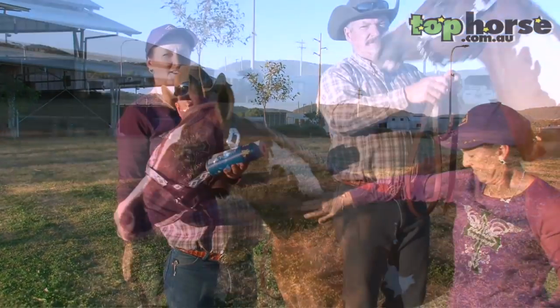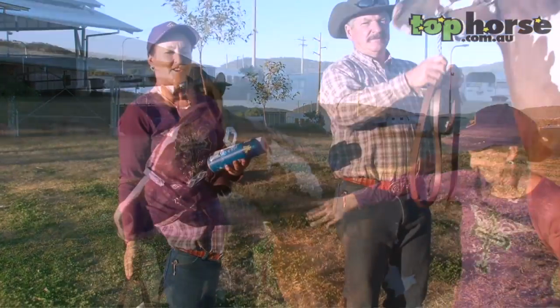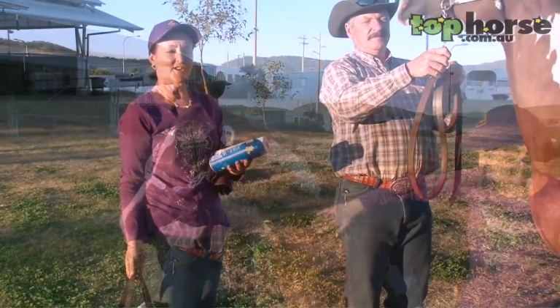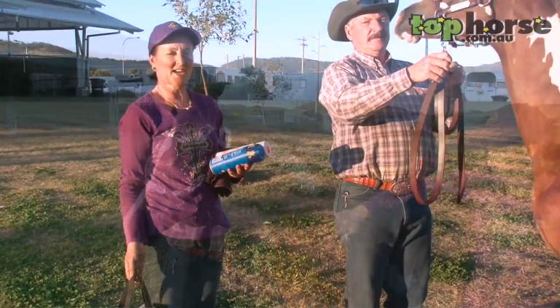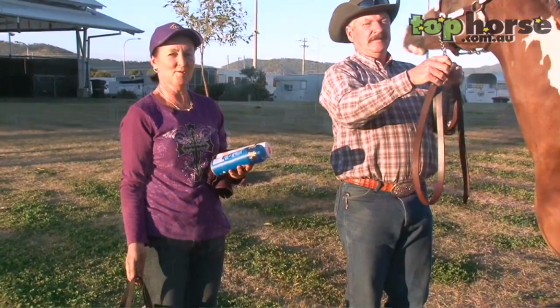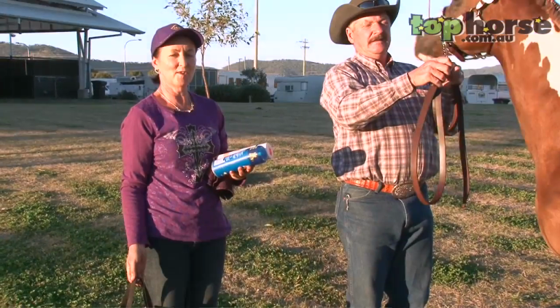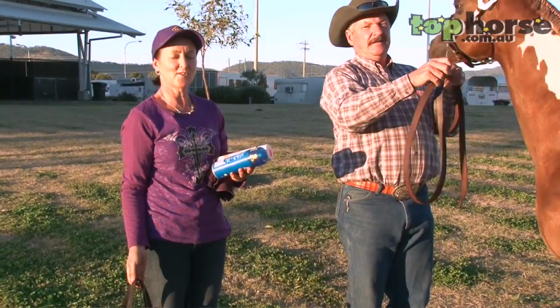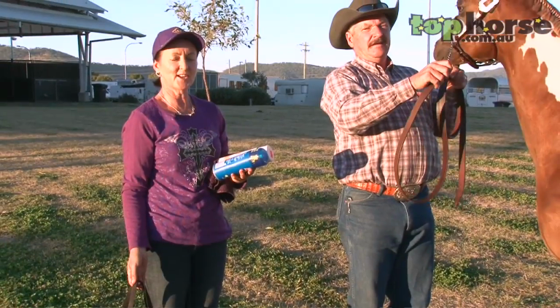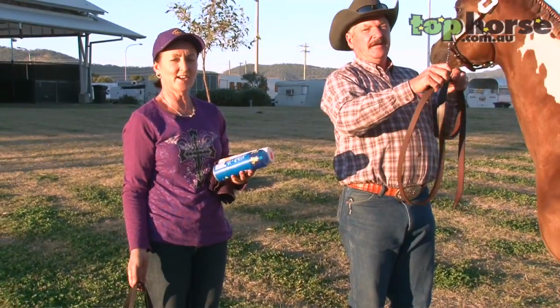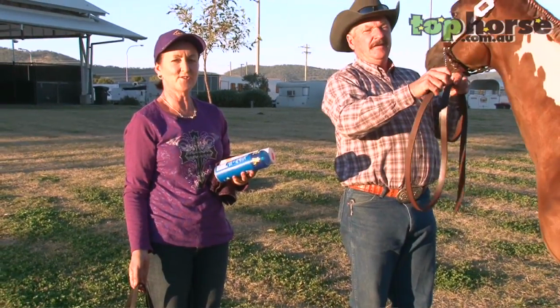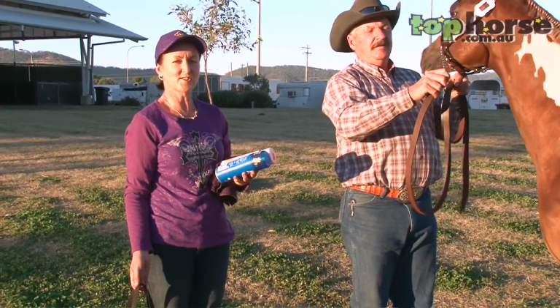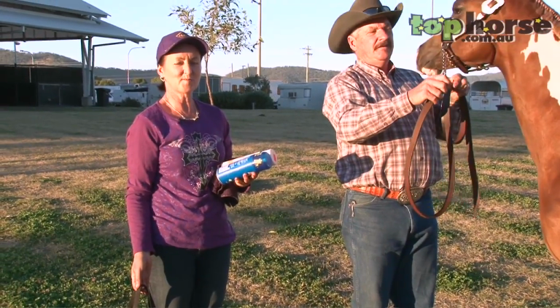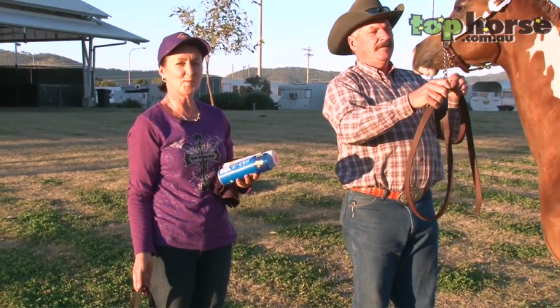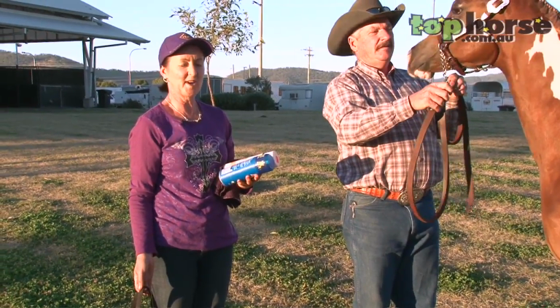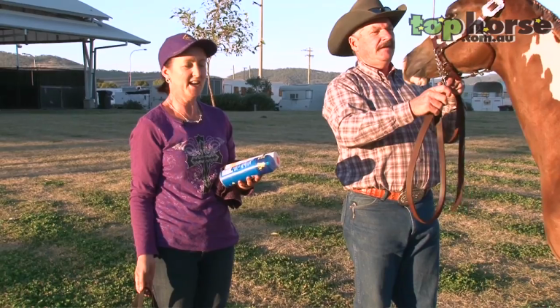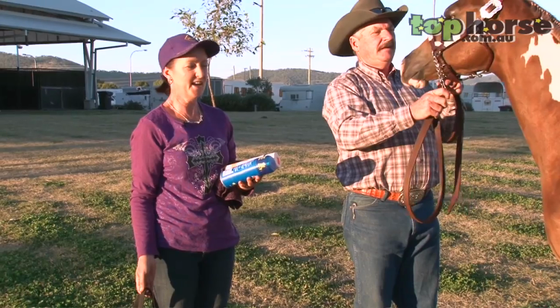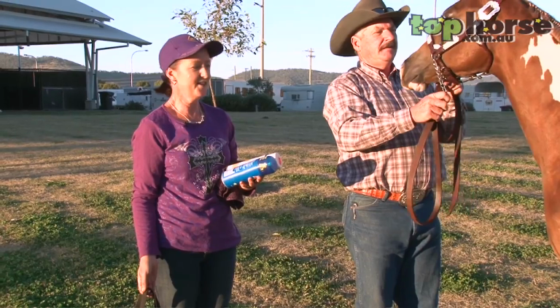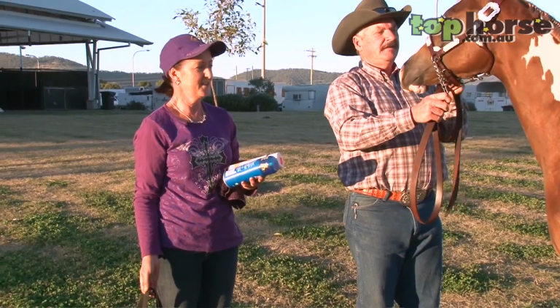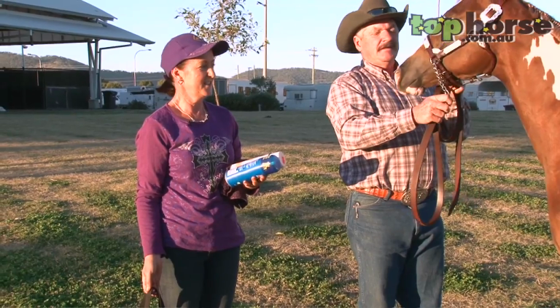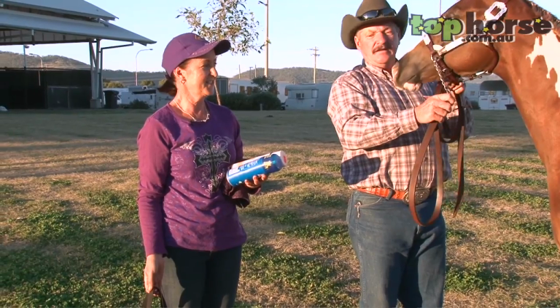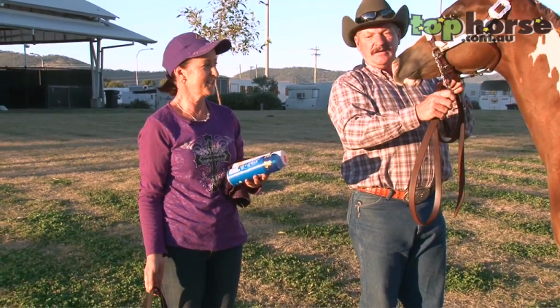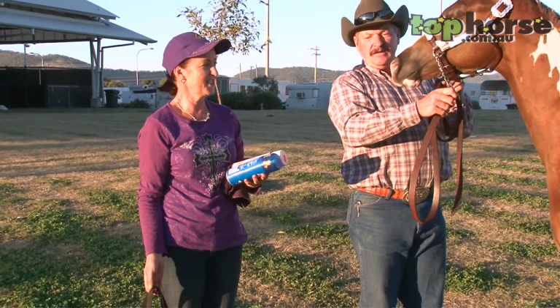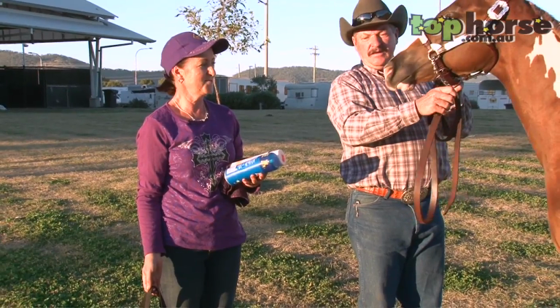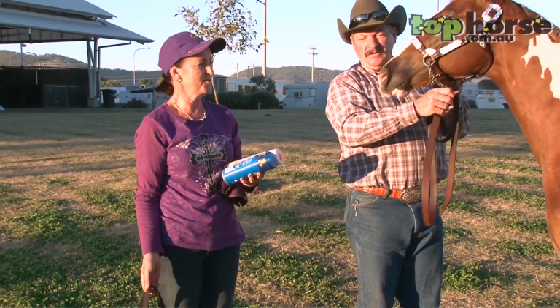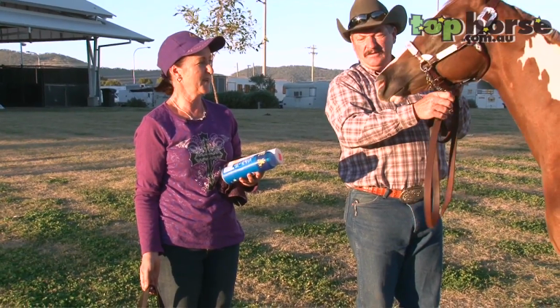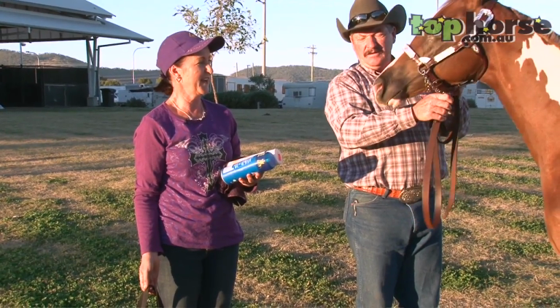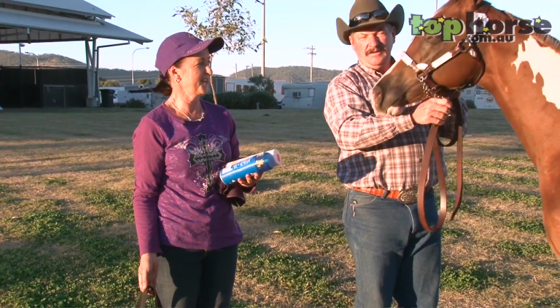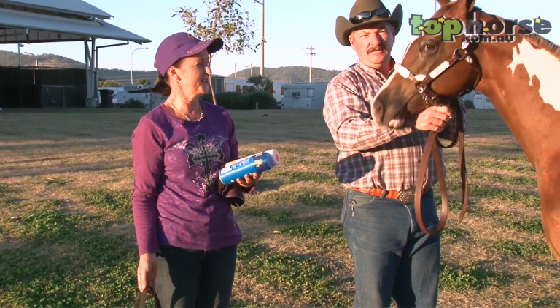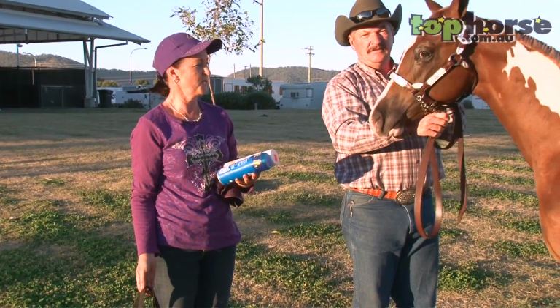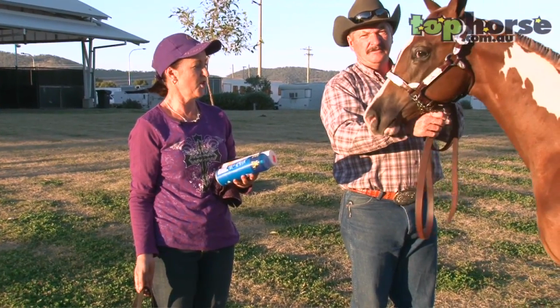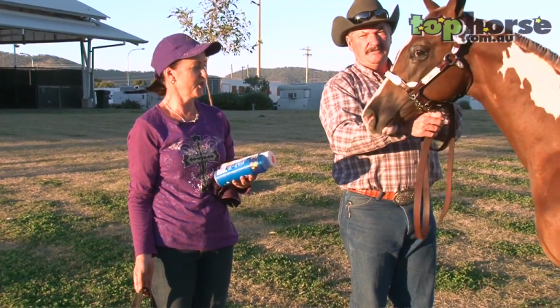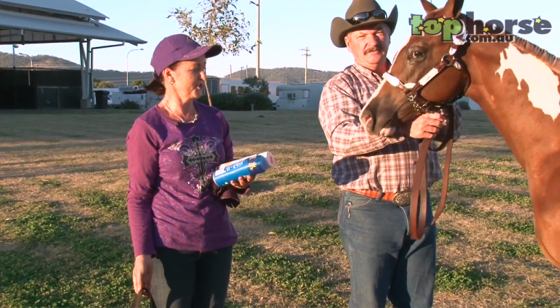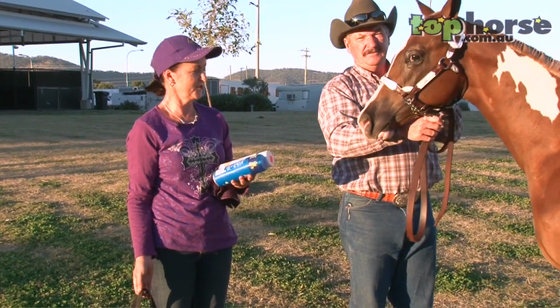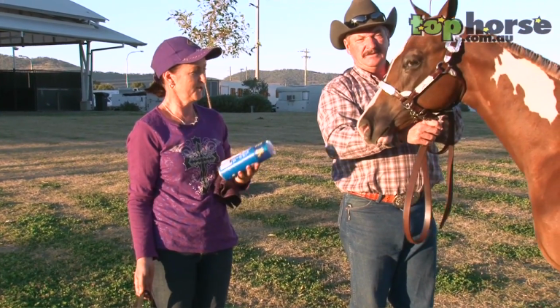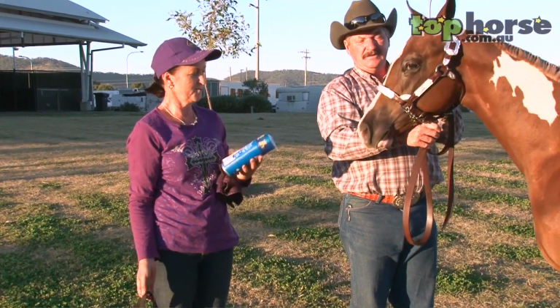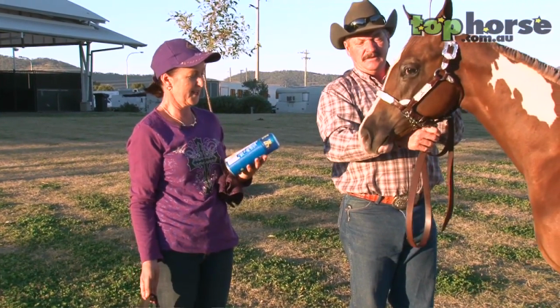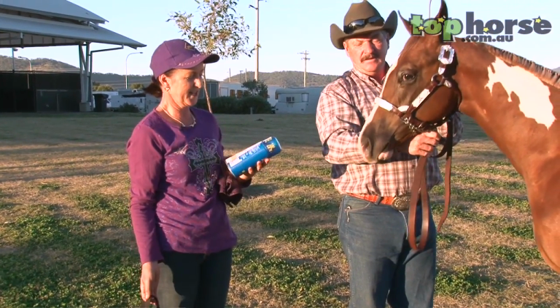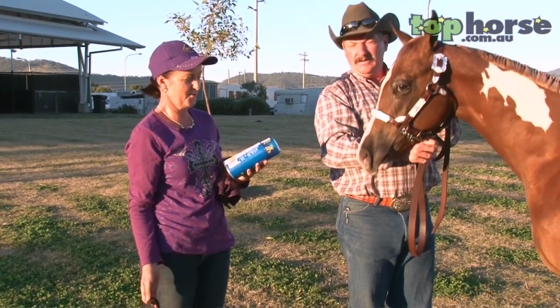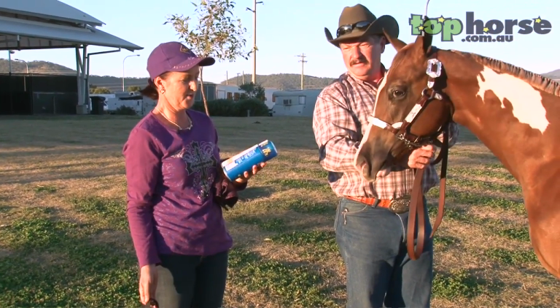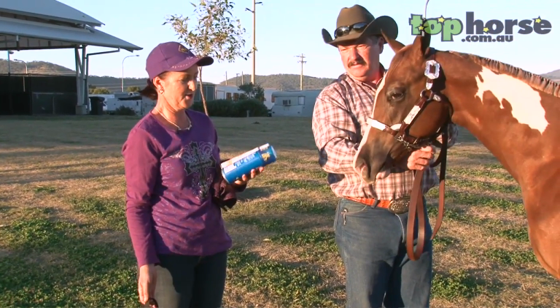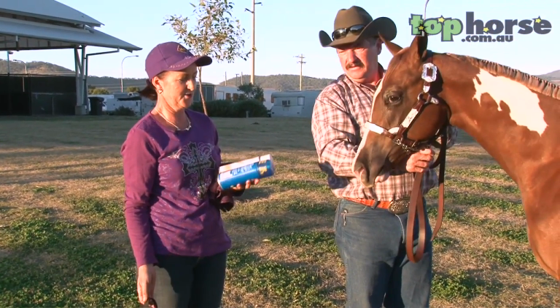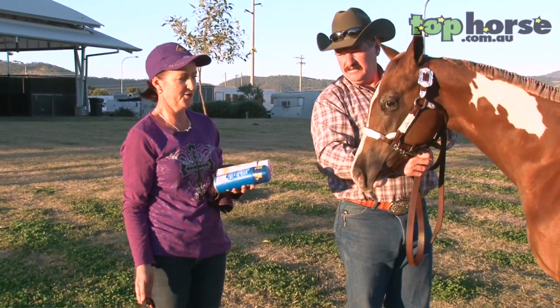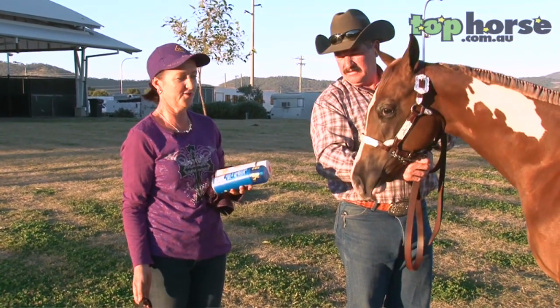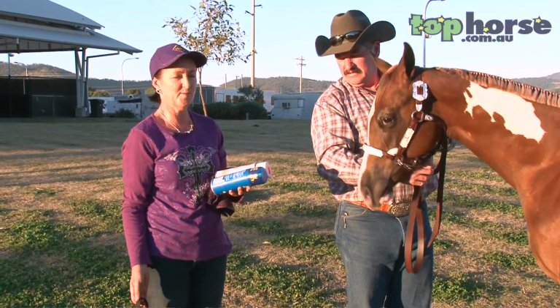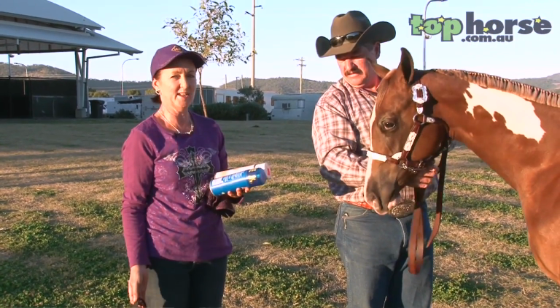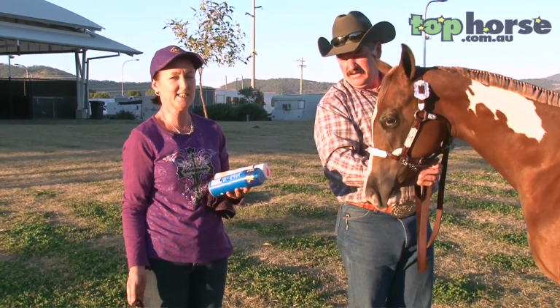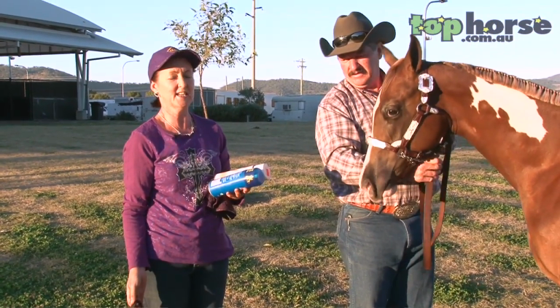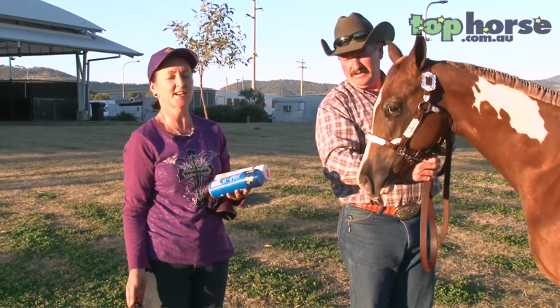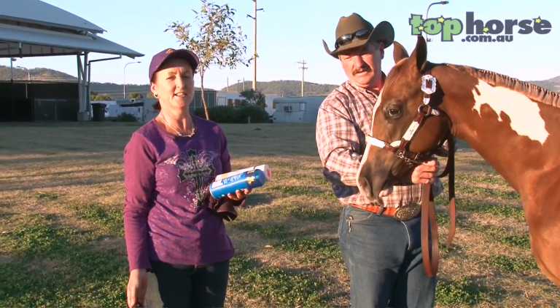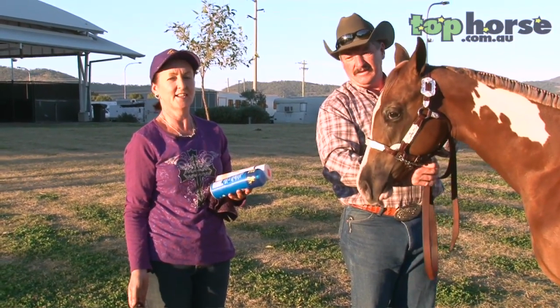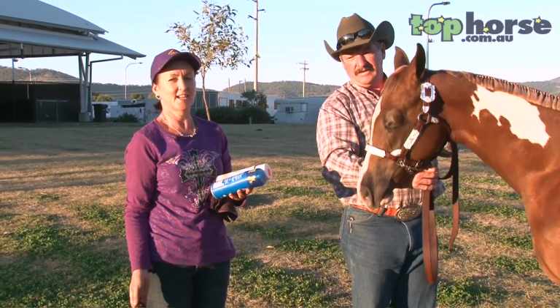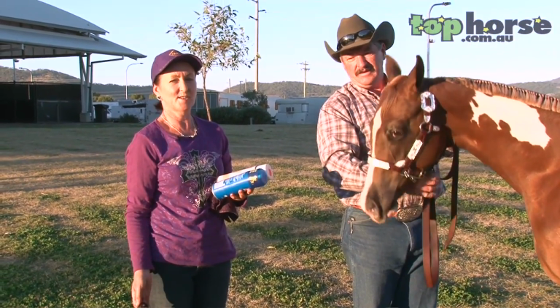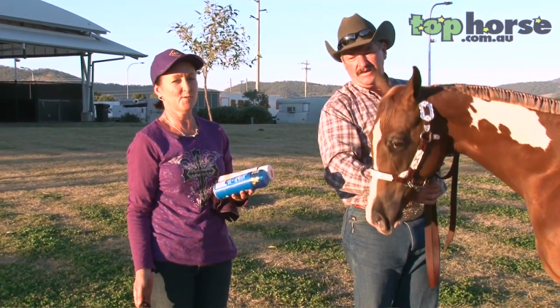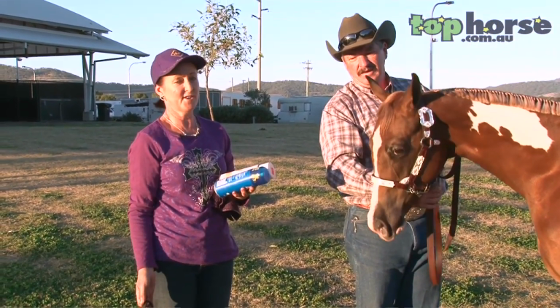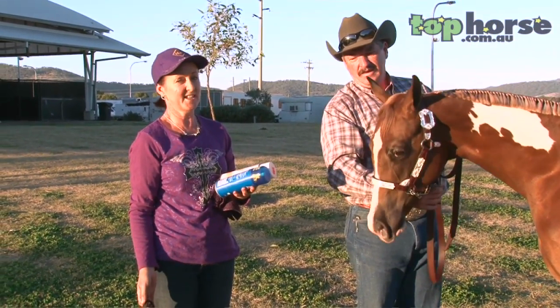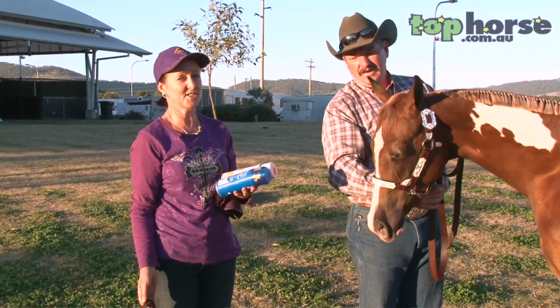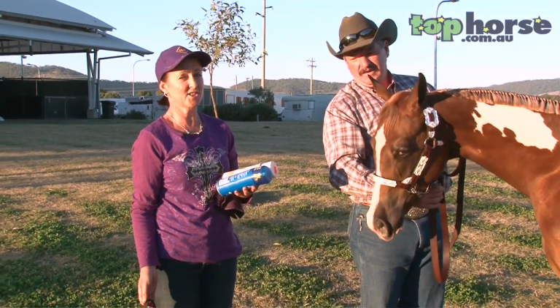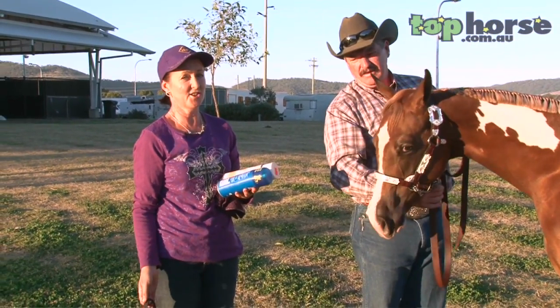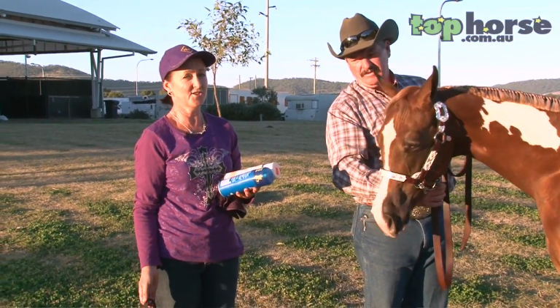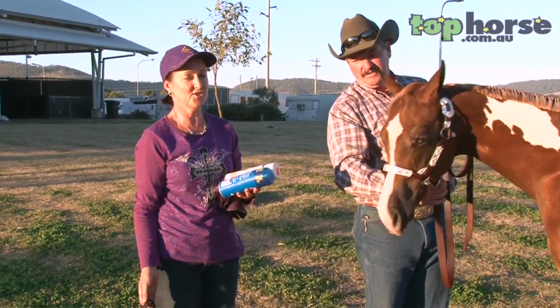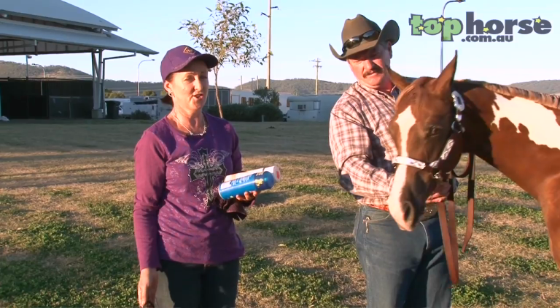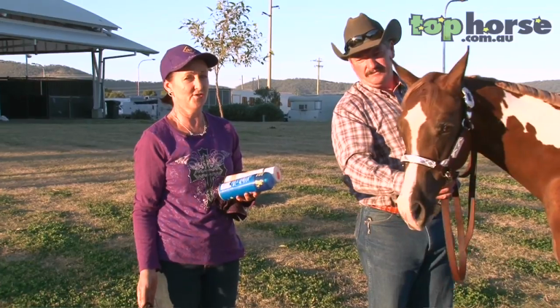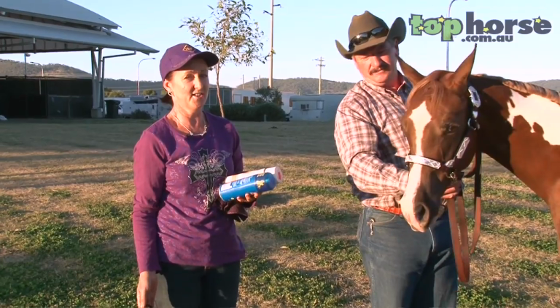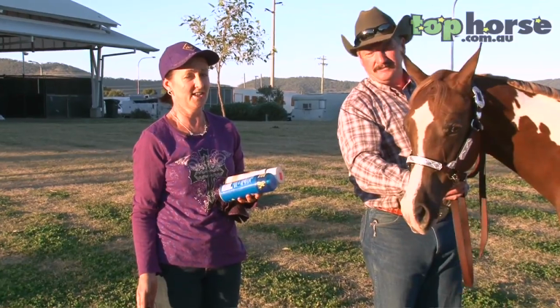Okay, we've got our horse prepared. He's clipped, banded, washed, makeup on, hoof black done, and we're ready to go to the show ring.